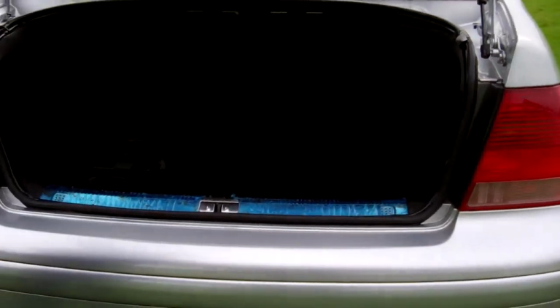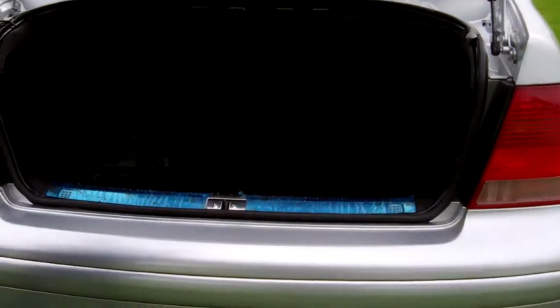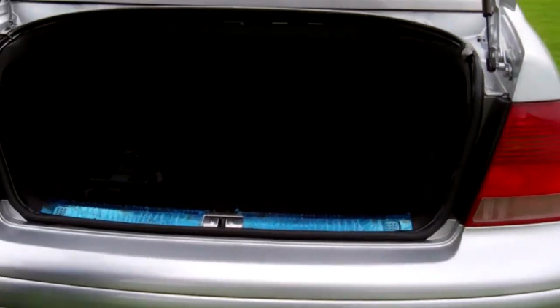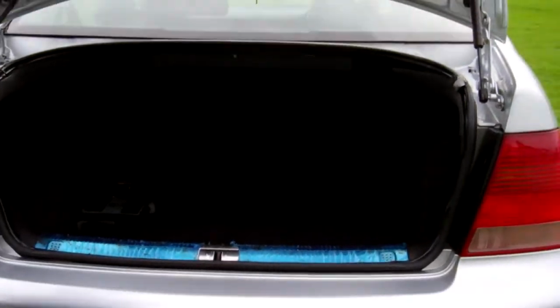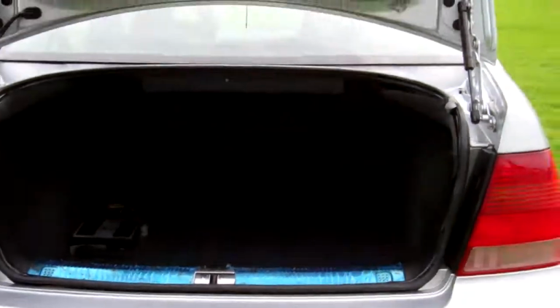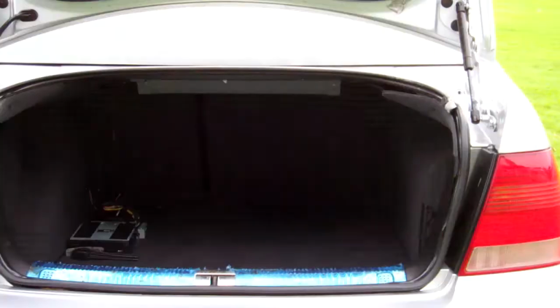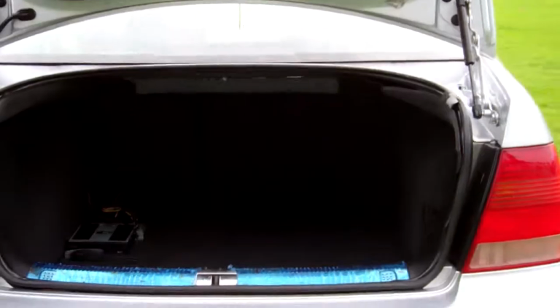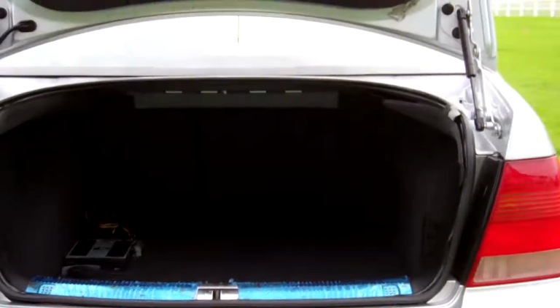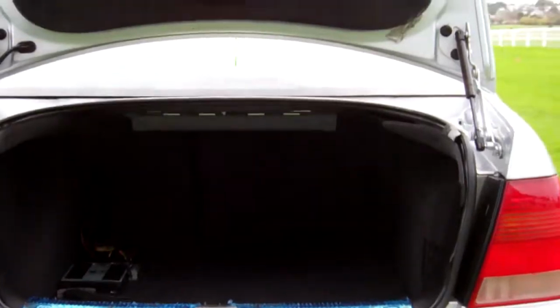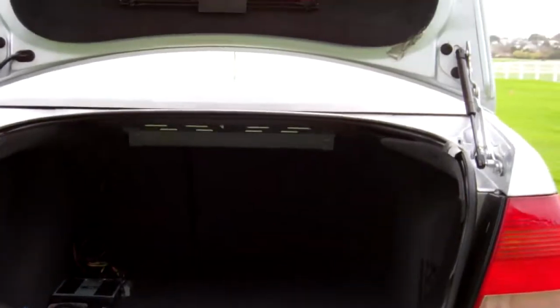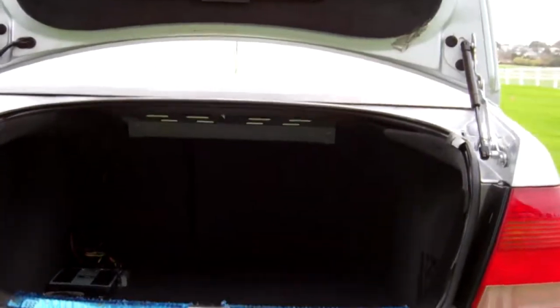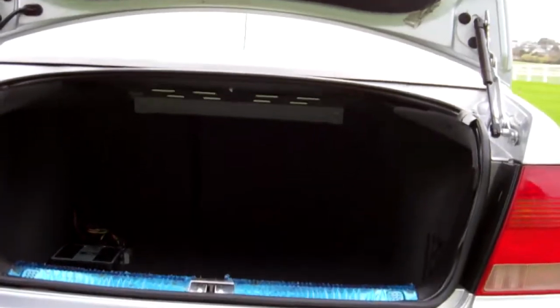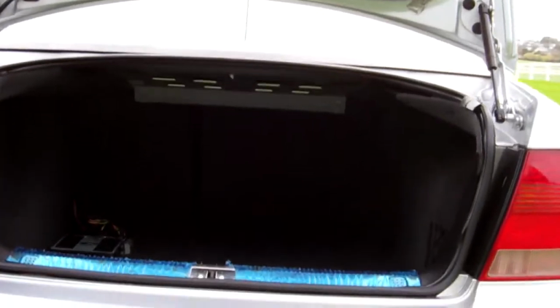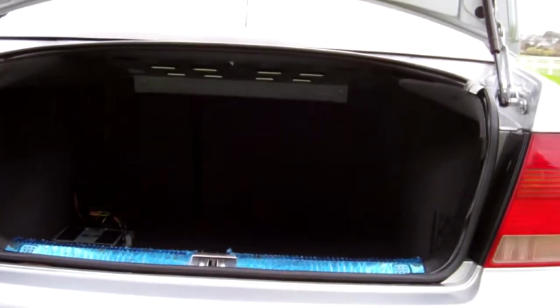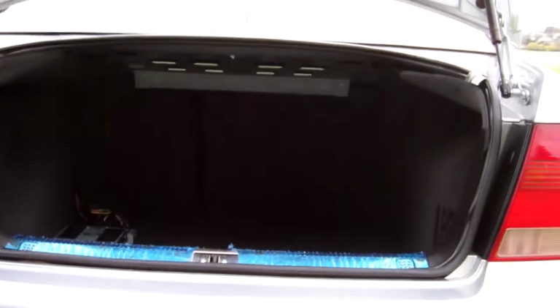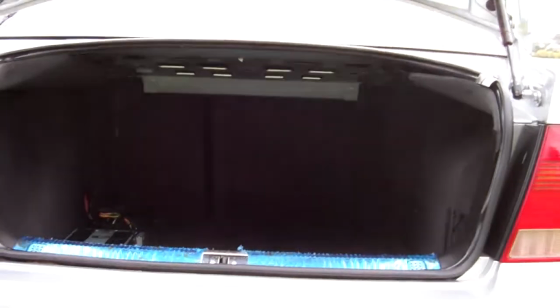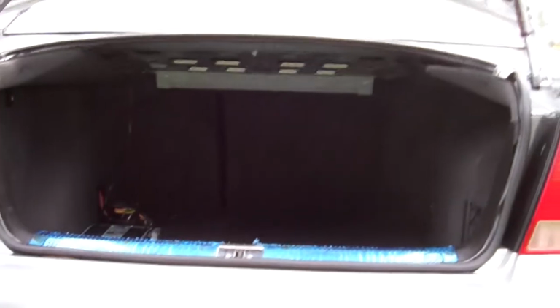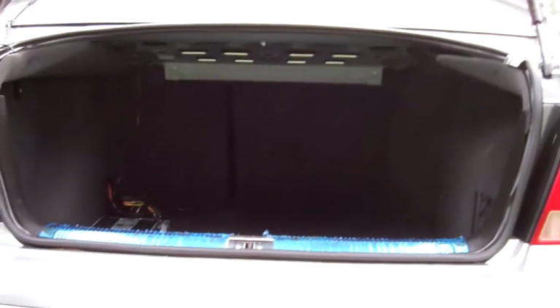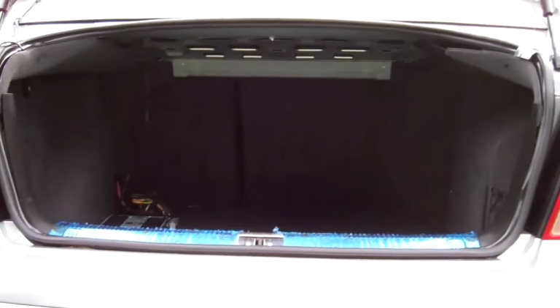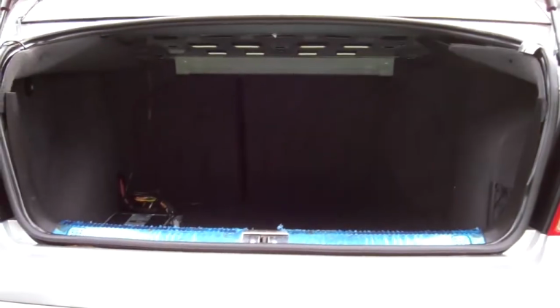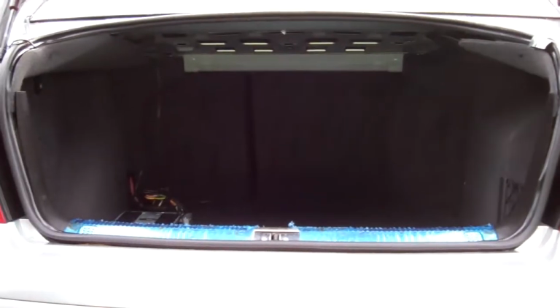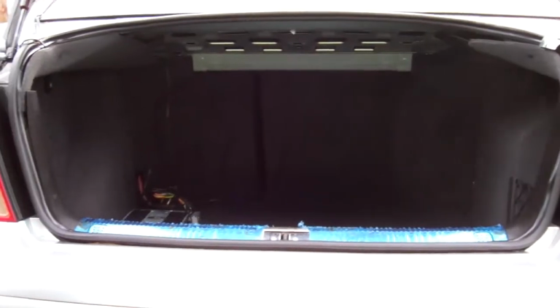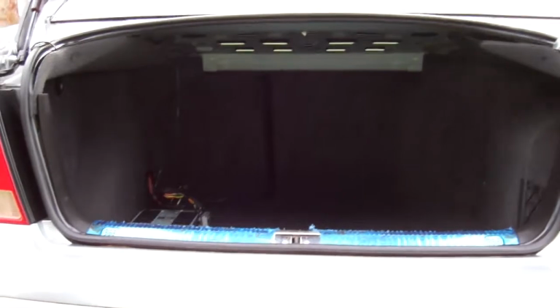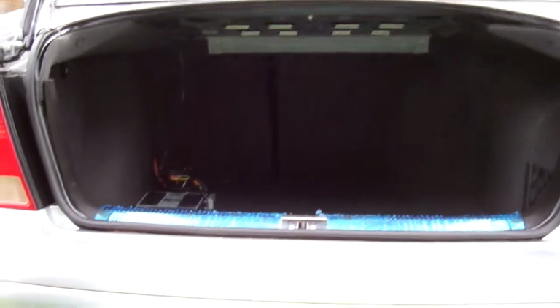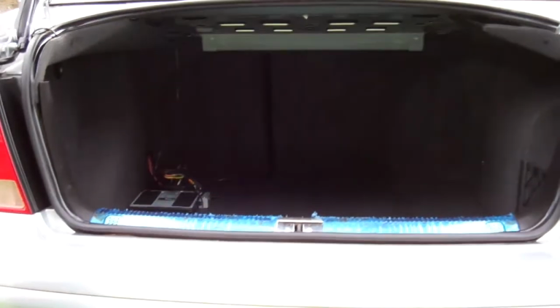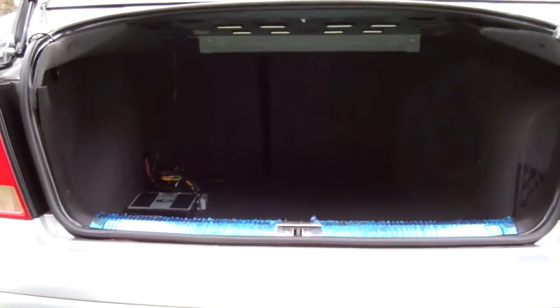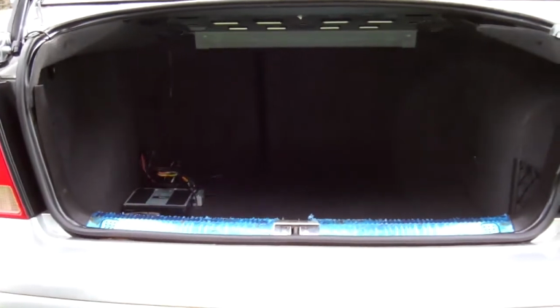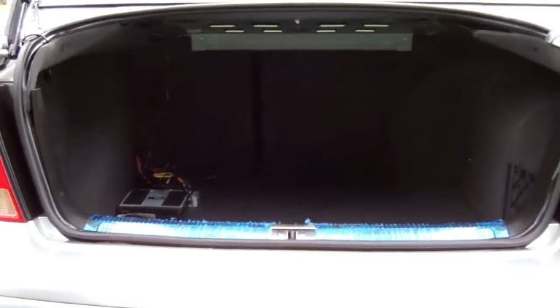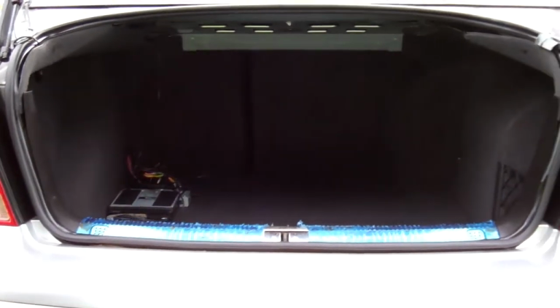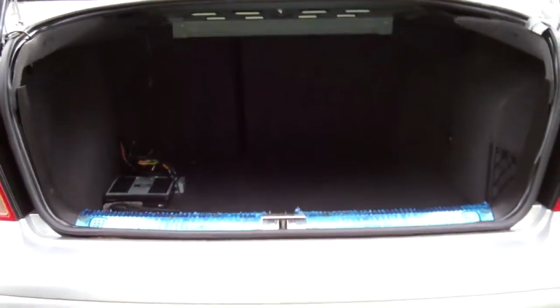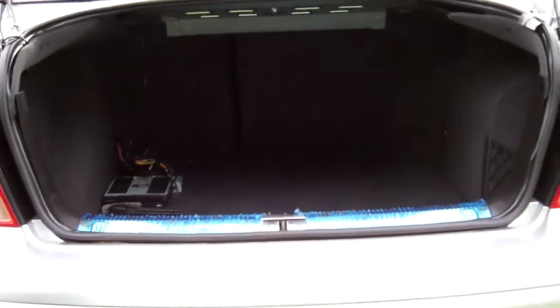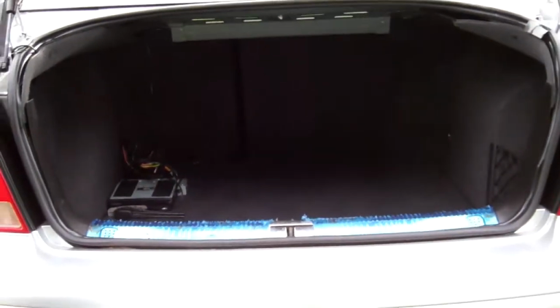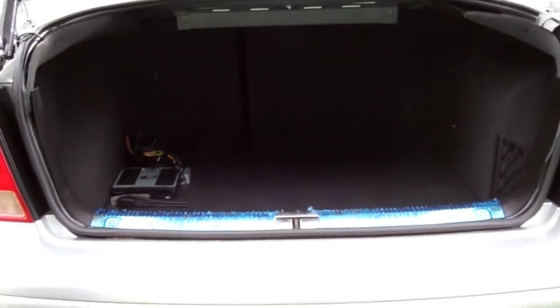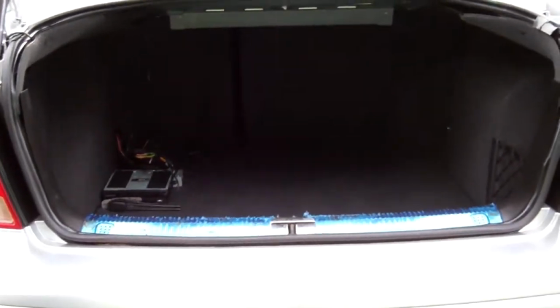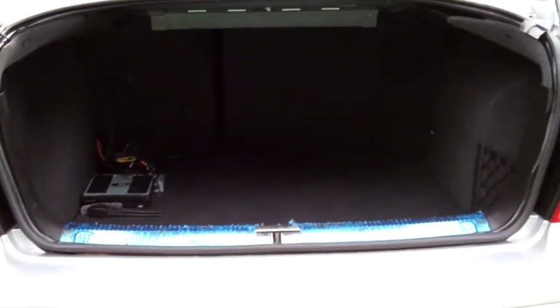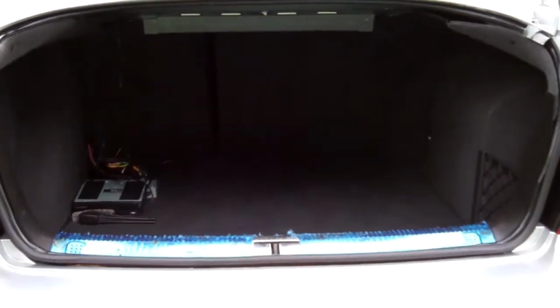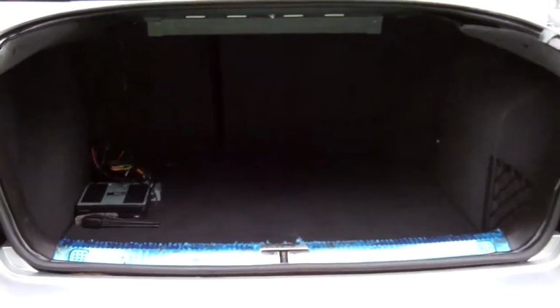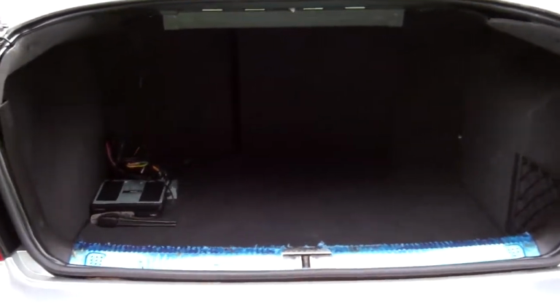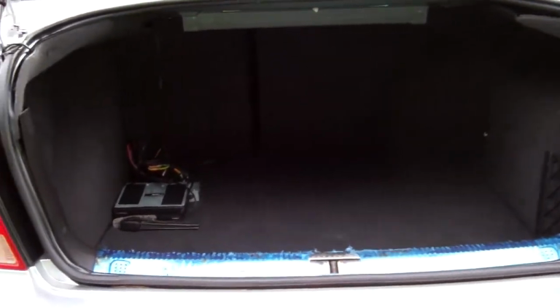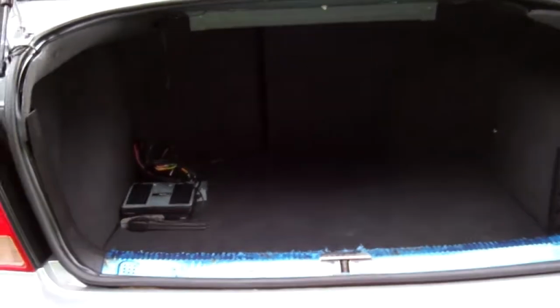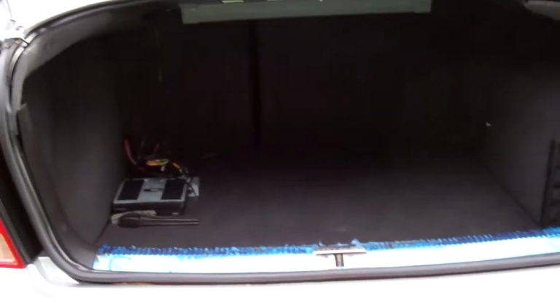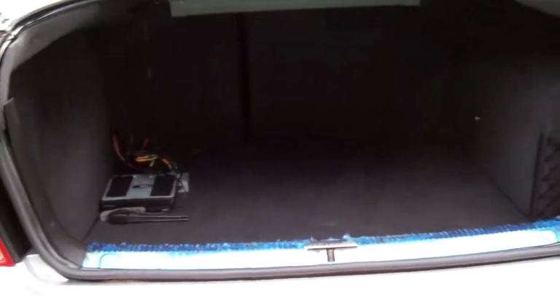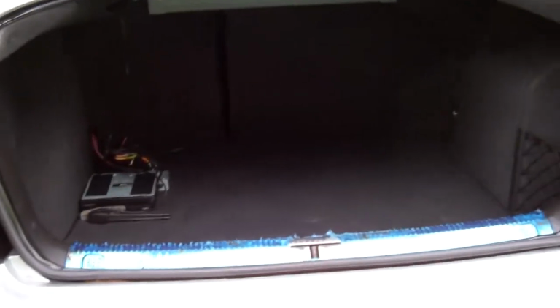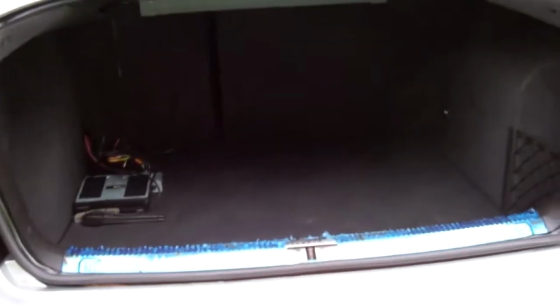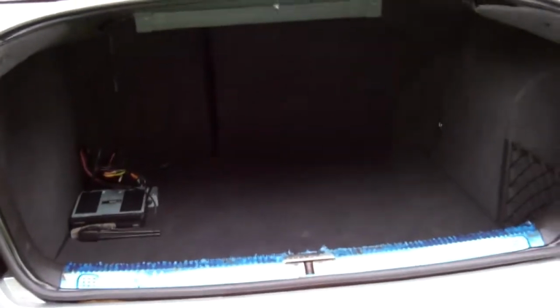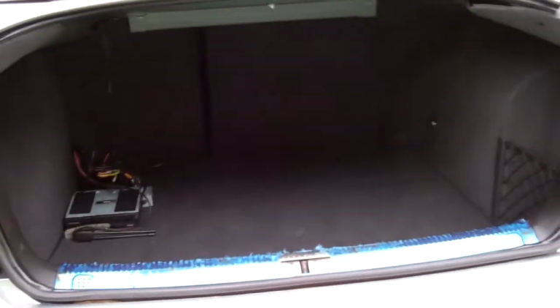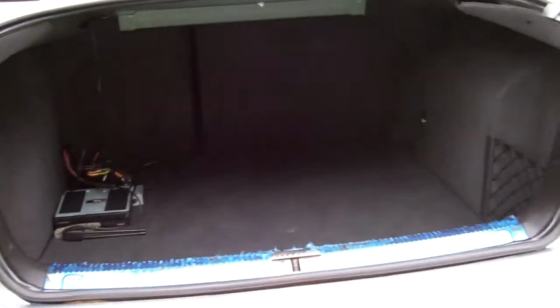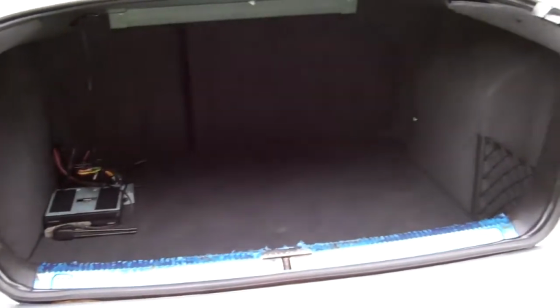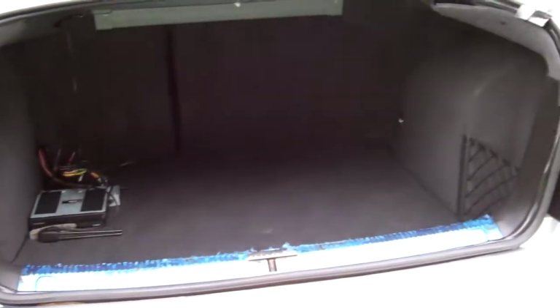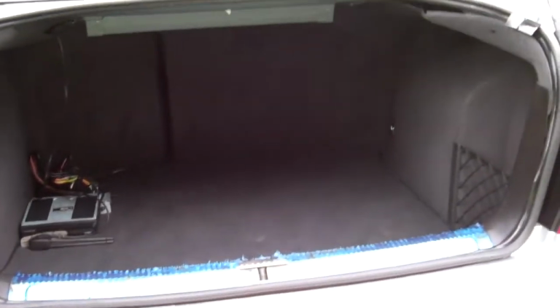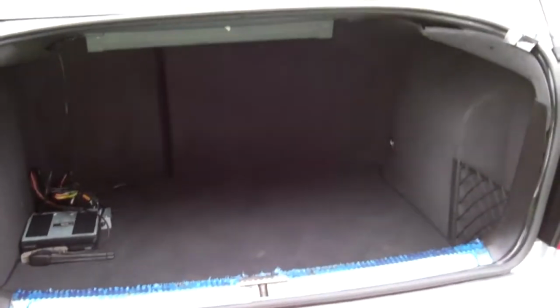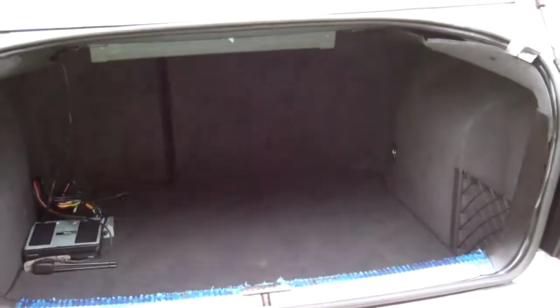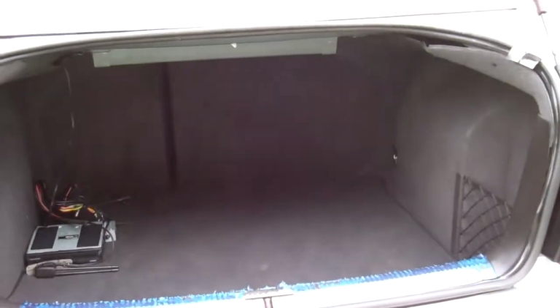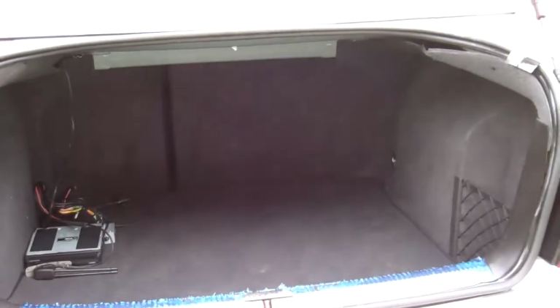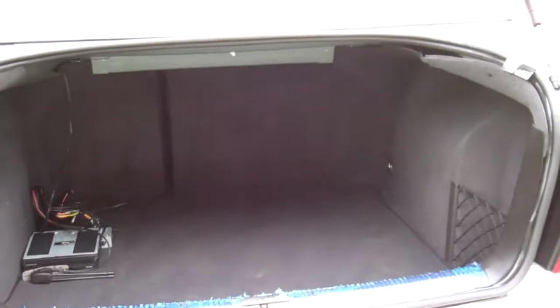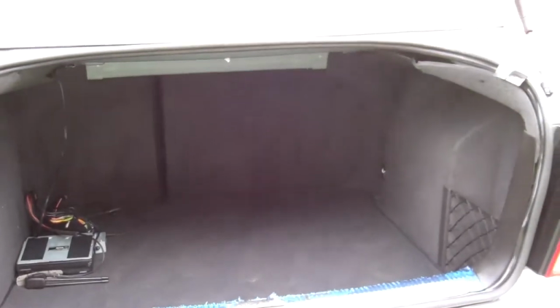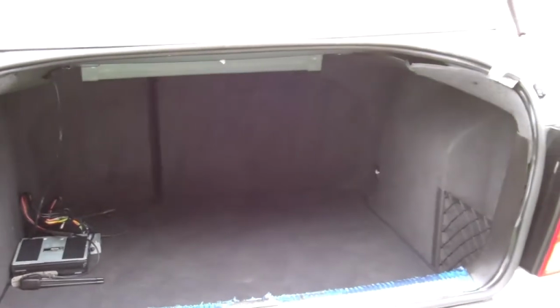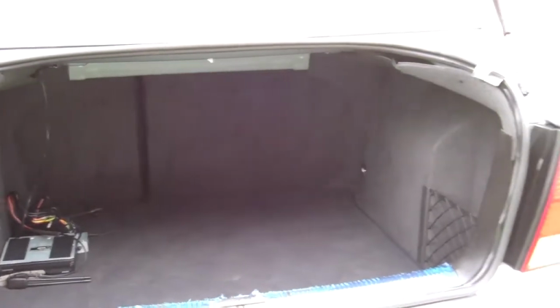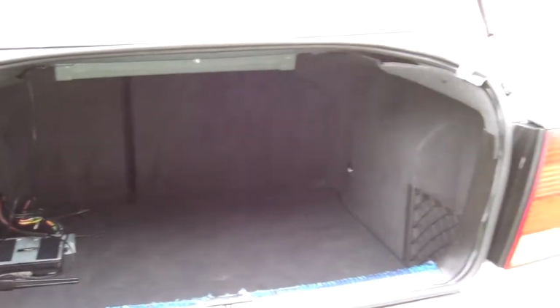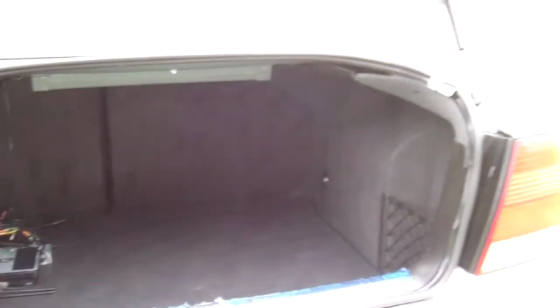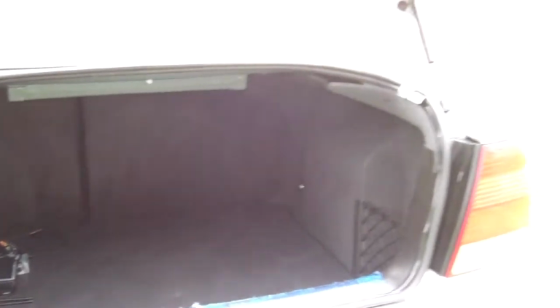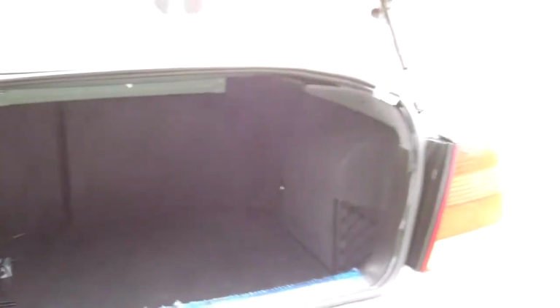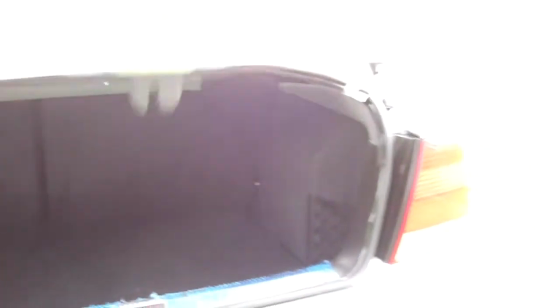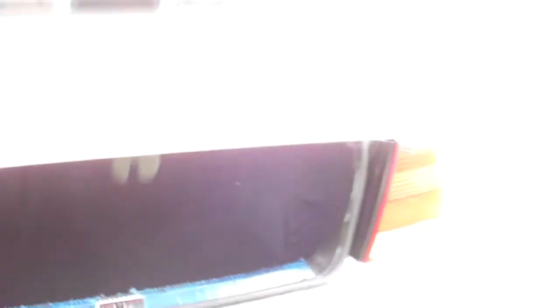Great boots in these cars. Plenty of boot space in there and the rear seats fold down and forward too, creating even more cabin area.